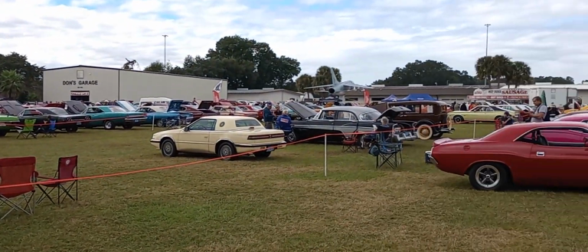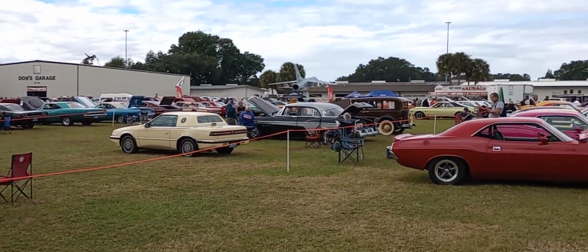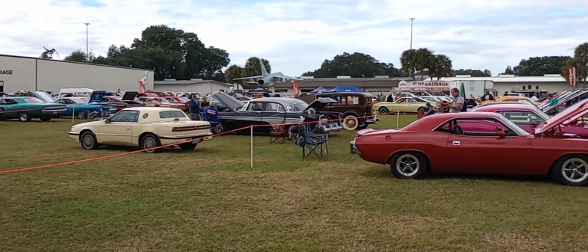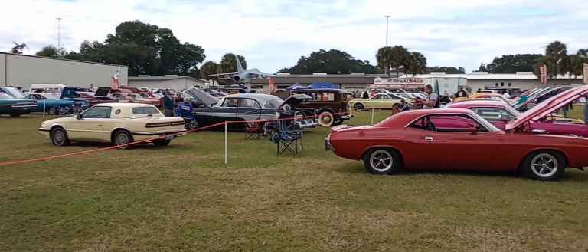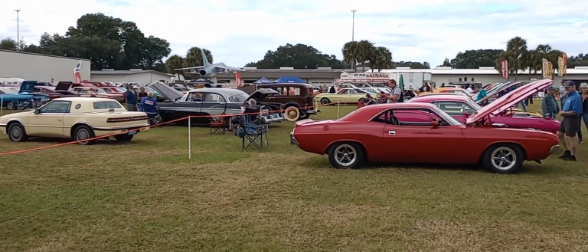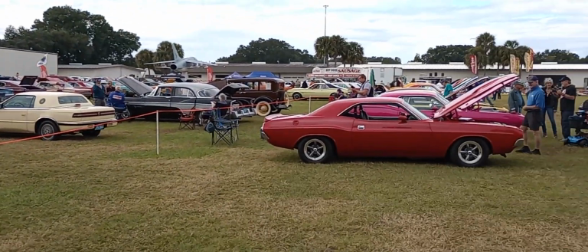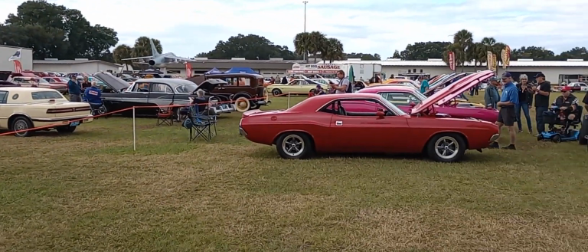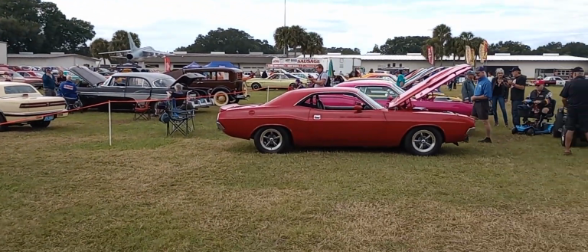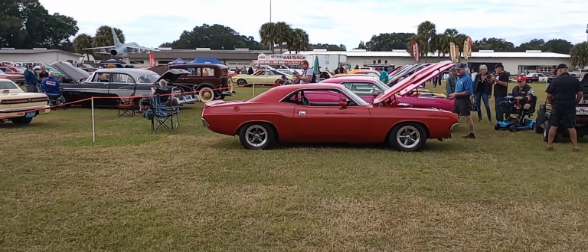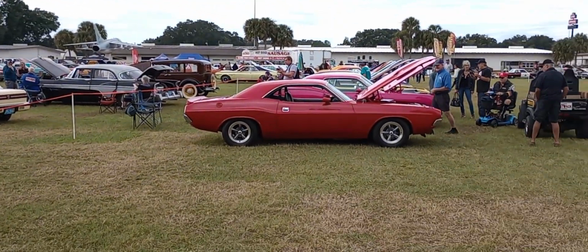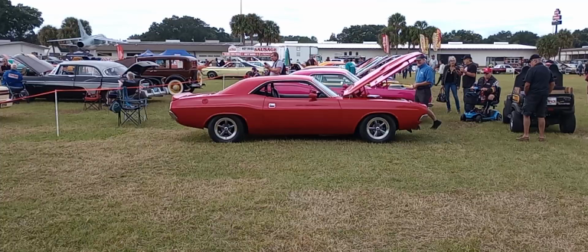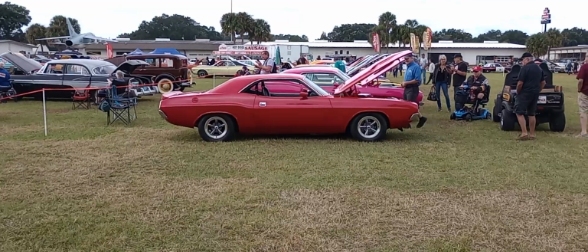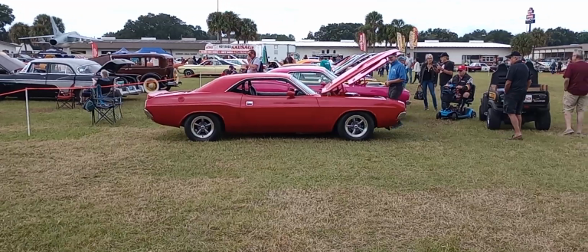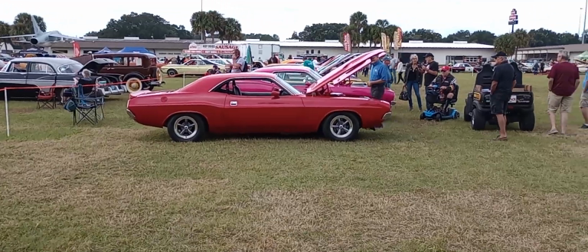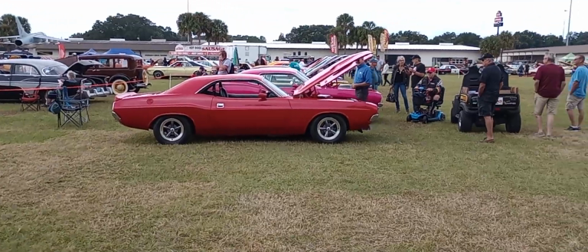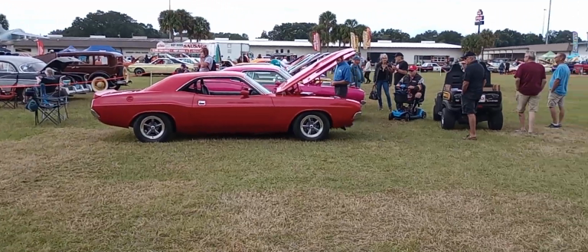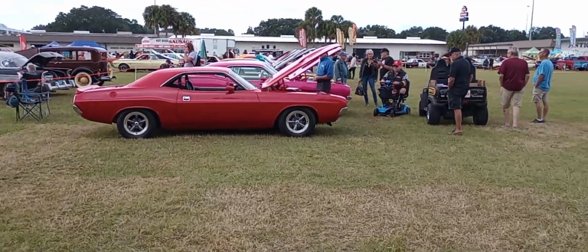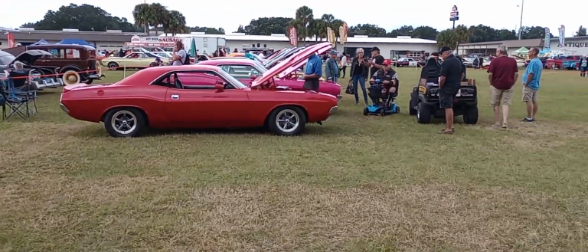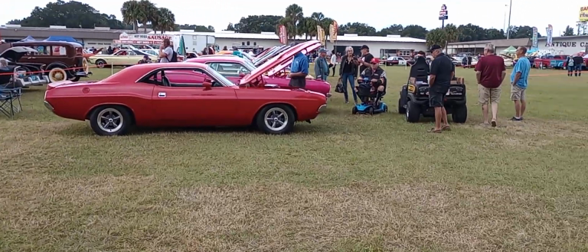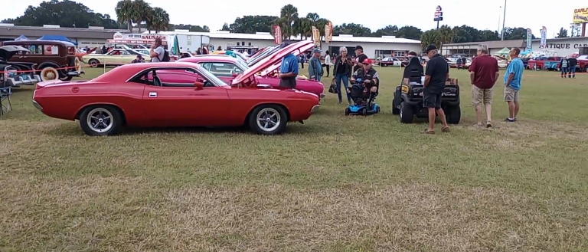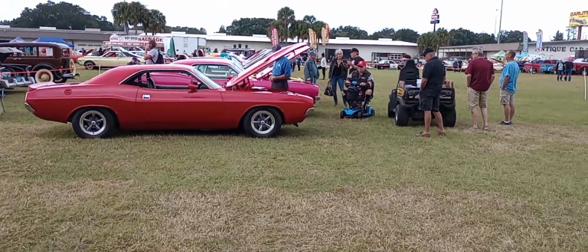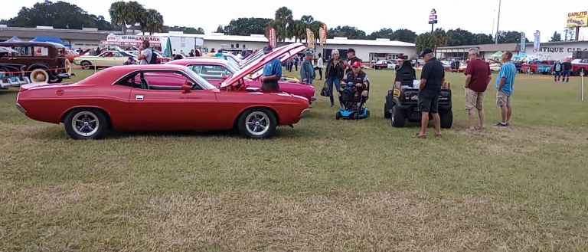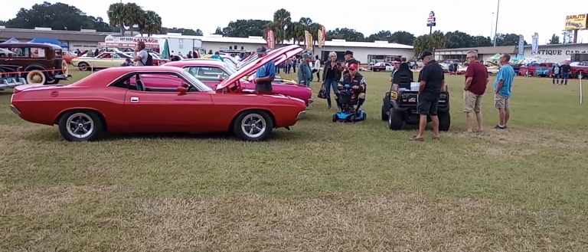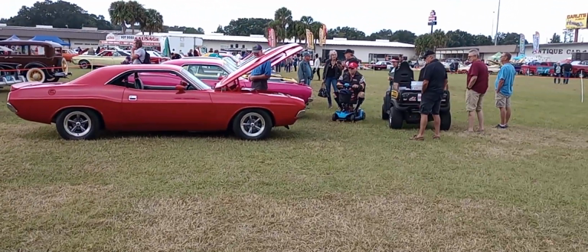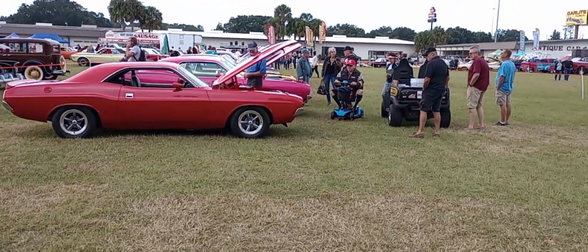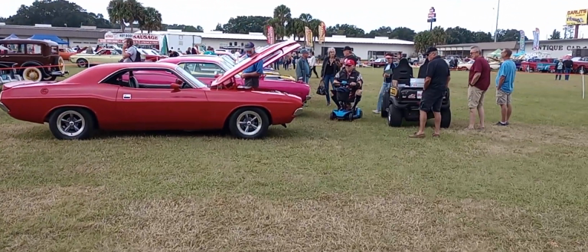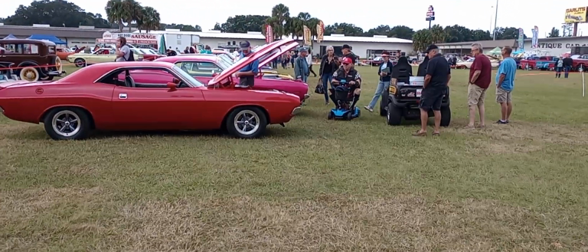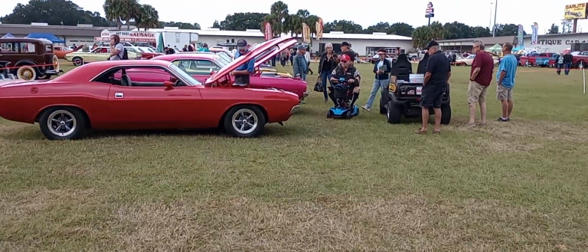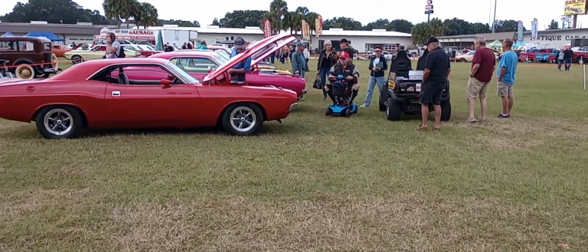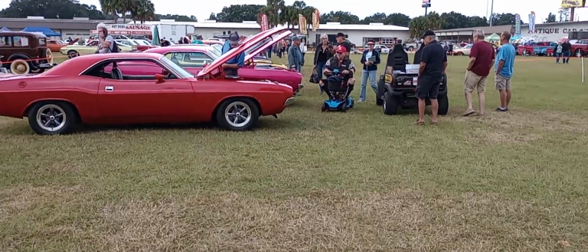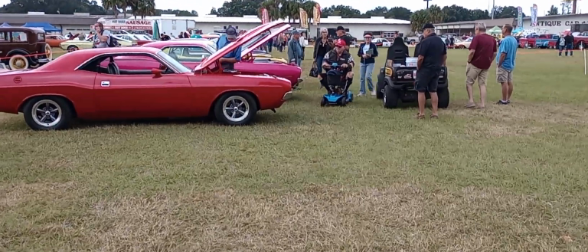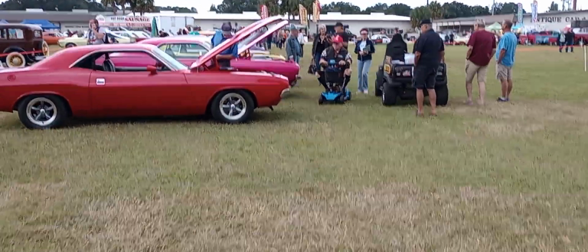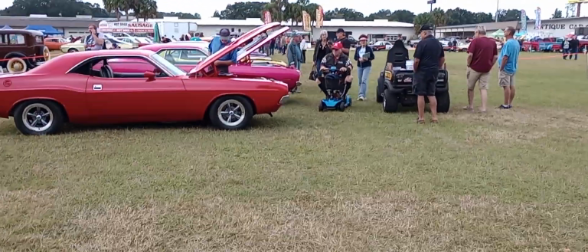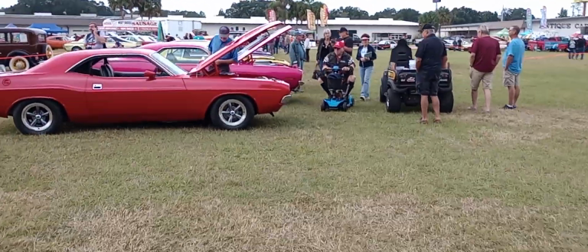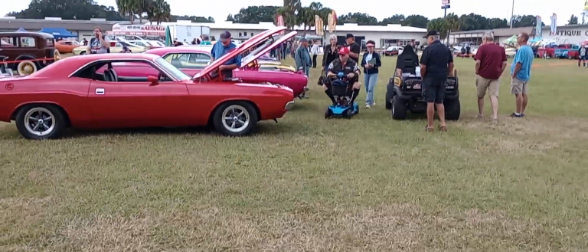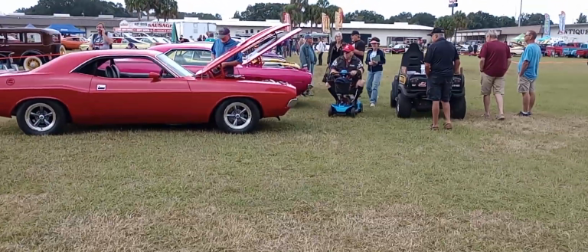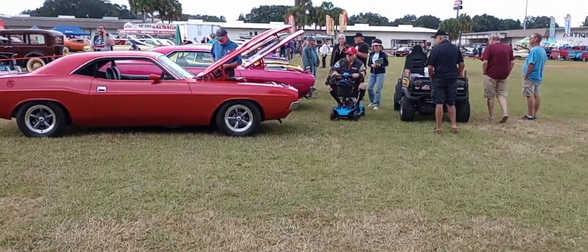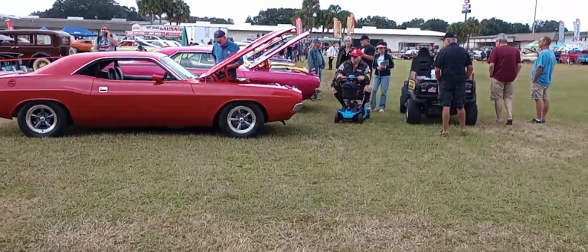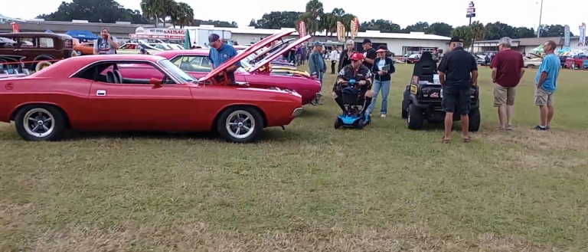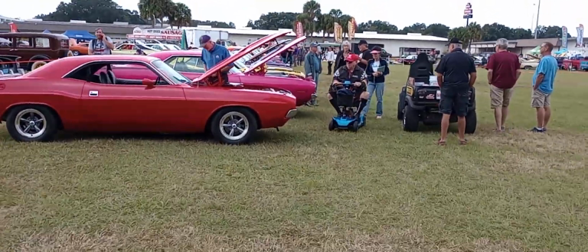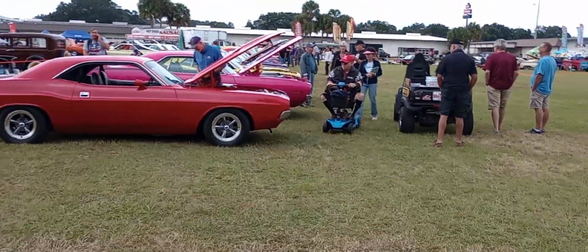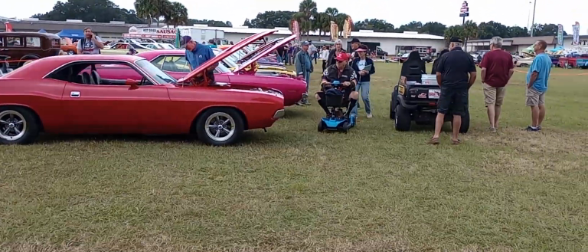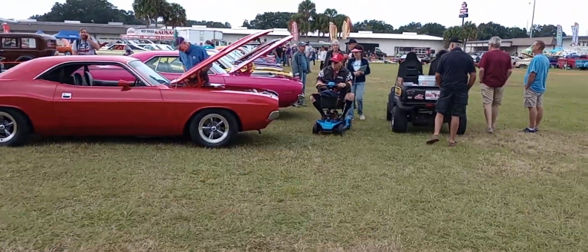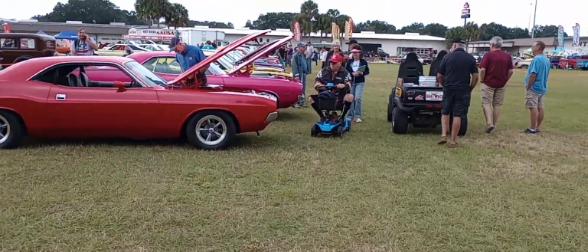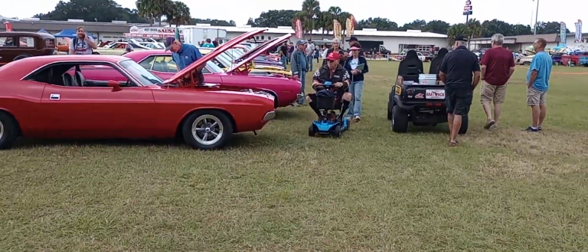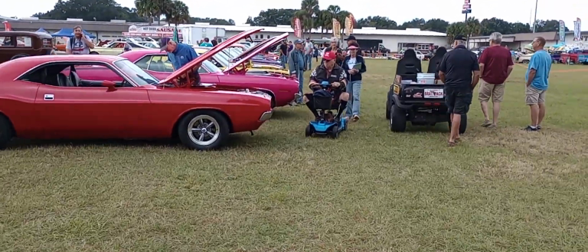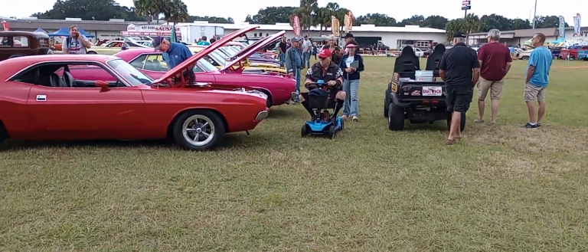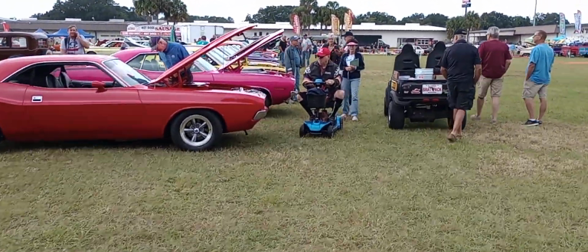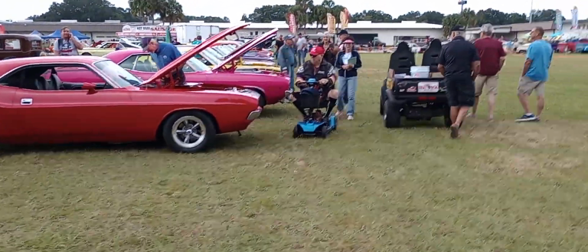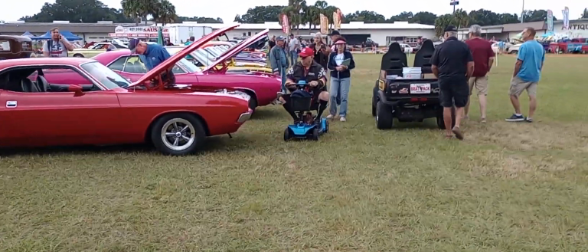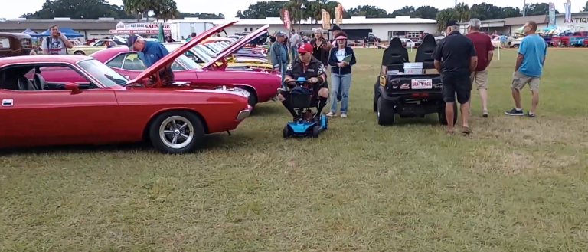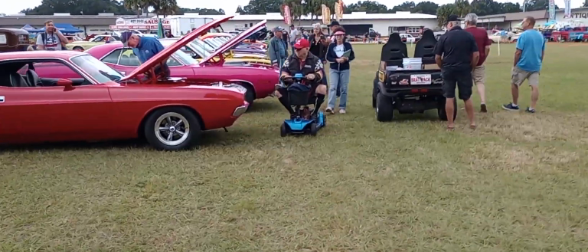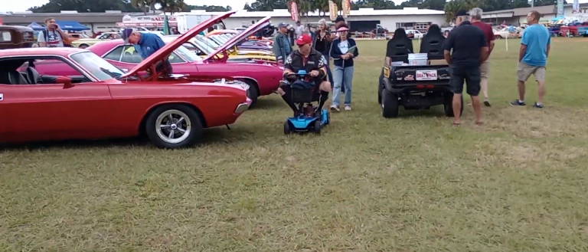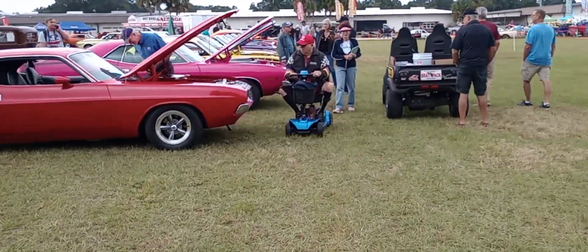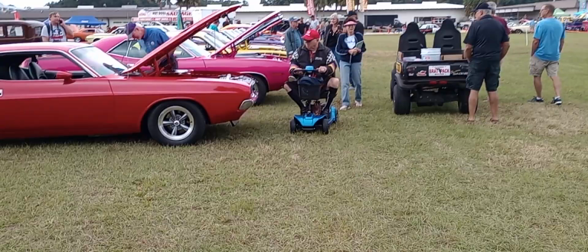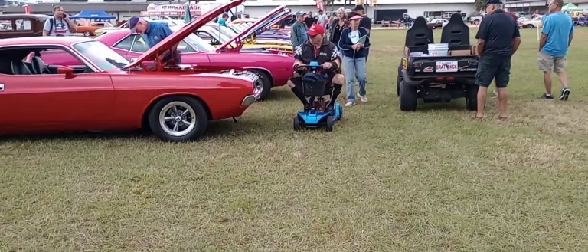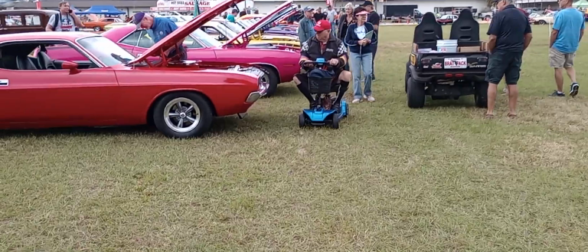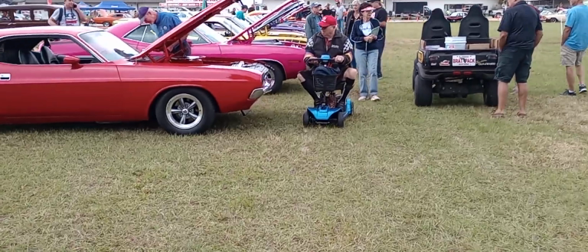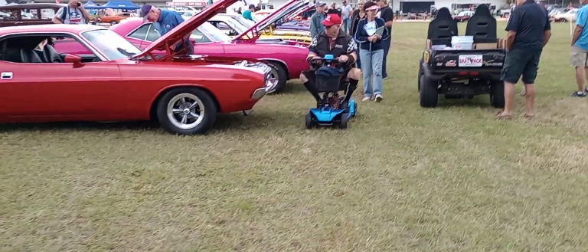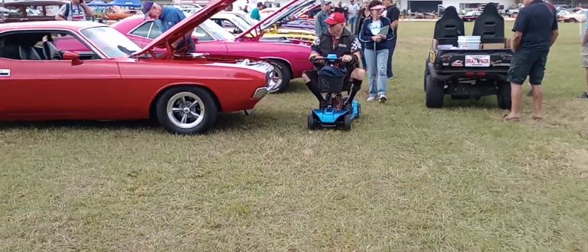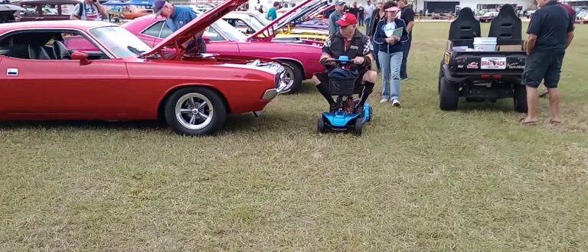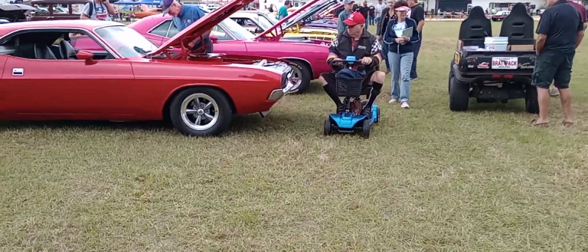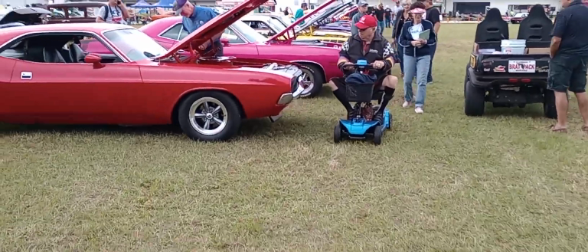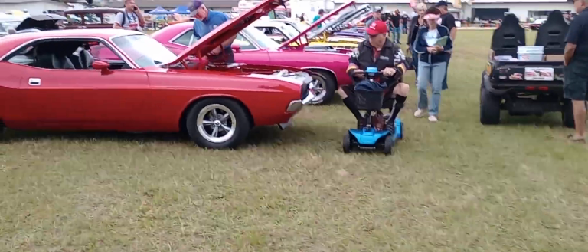We're going to take a walk up the e-body line real quick. Let's take a look at what kind of old e-bodies we have here.